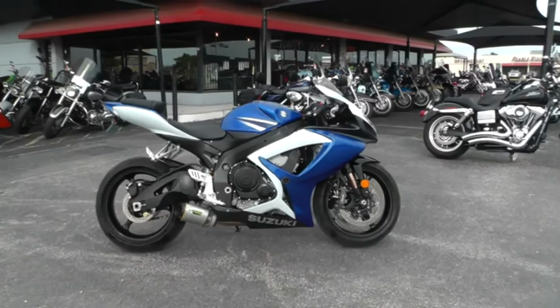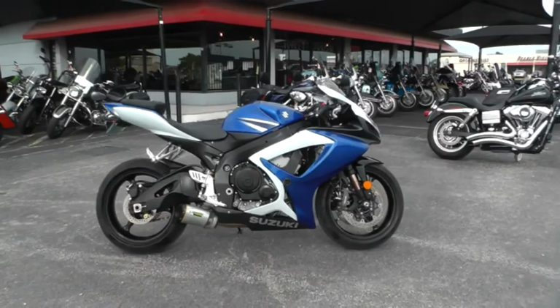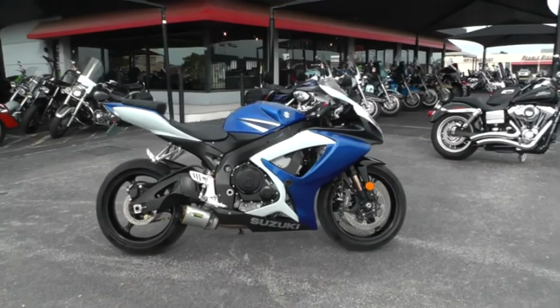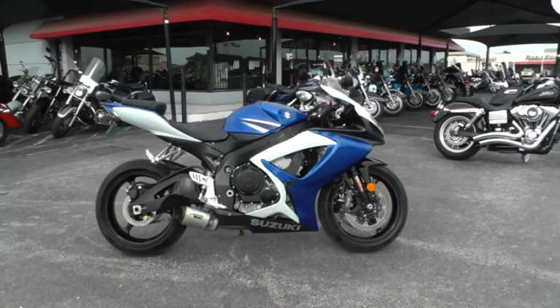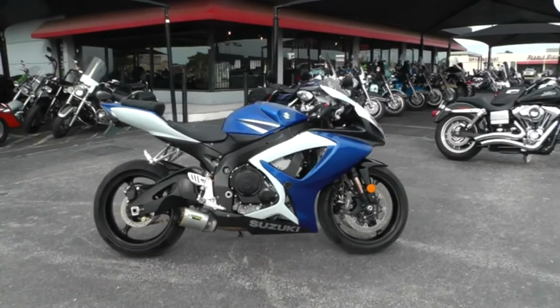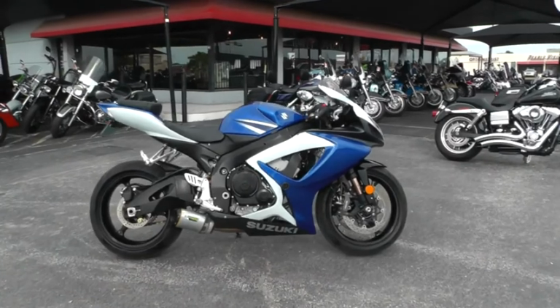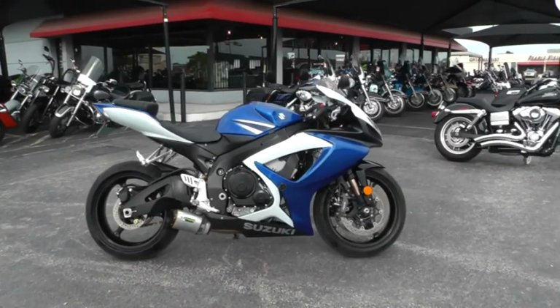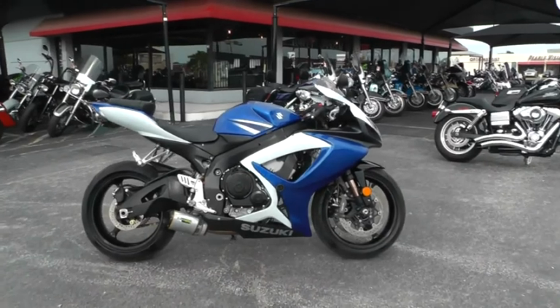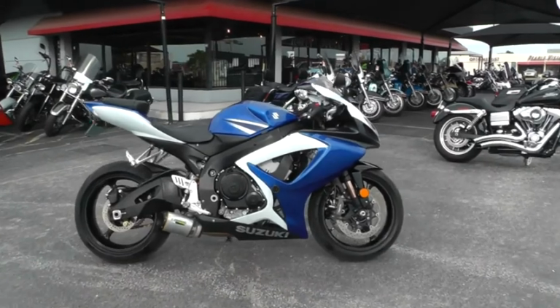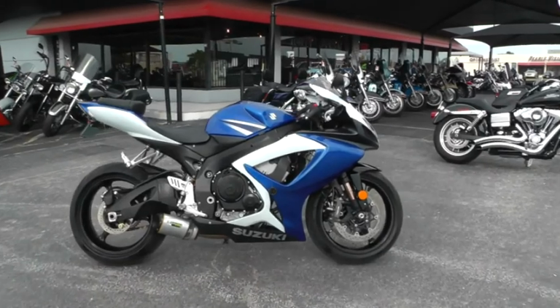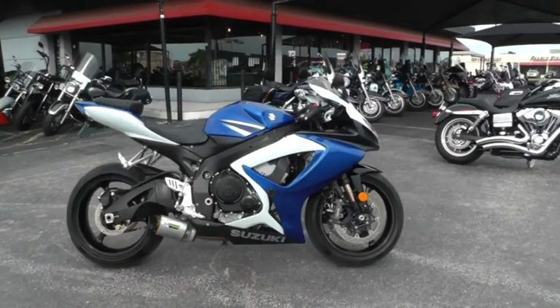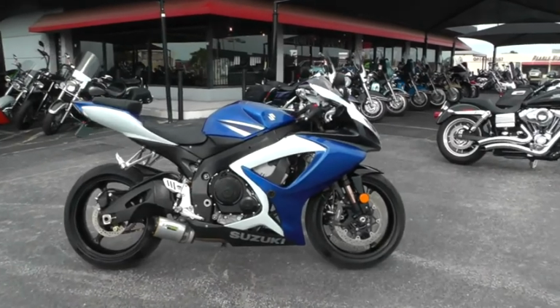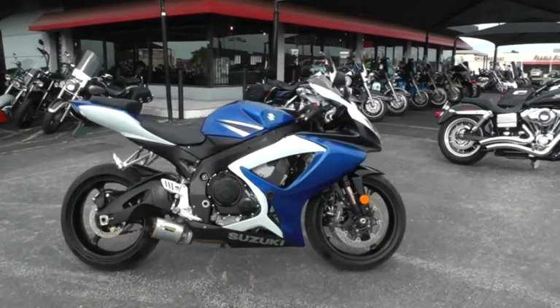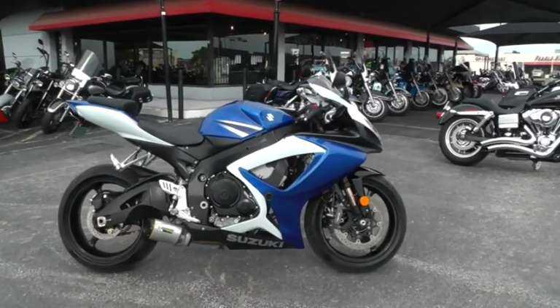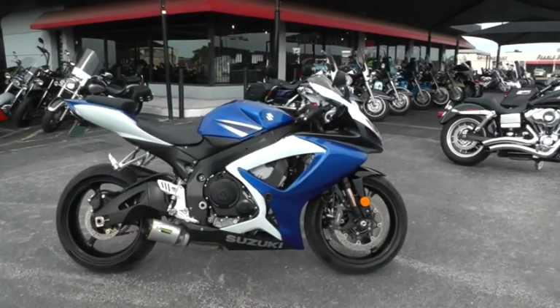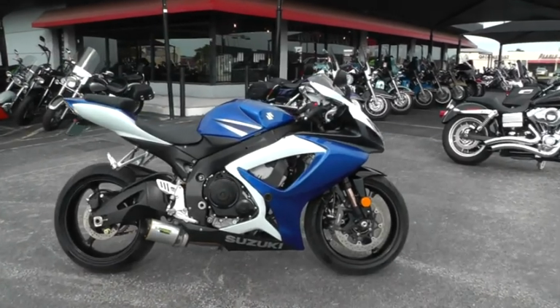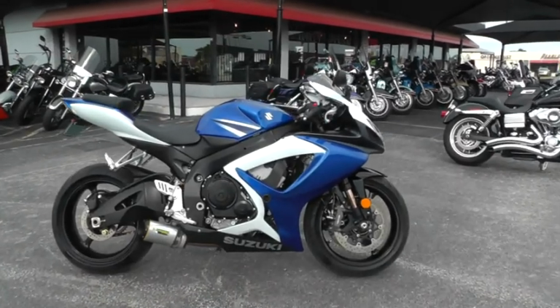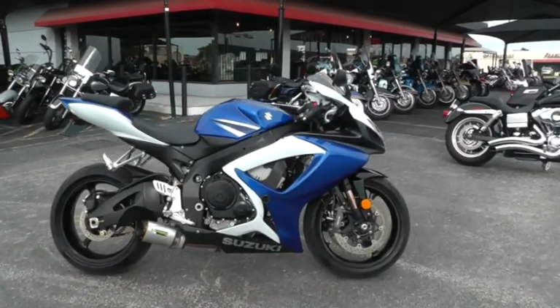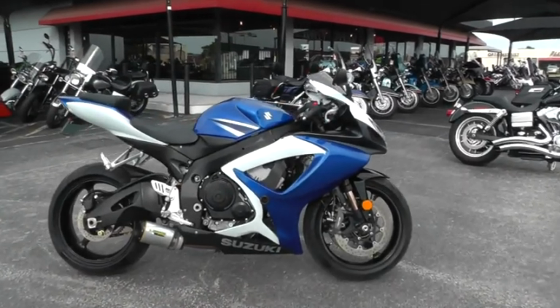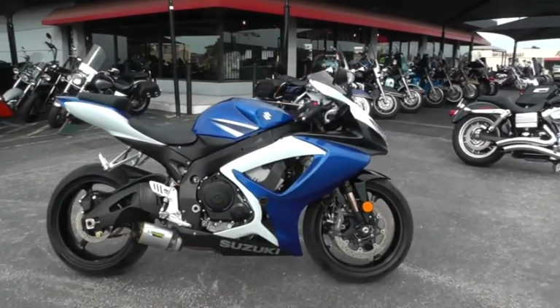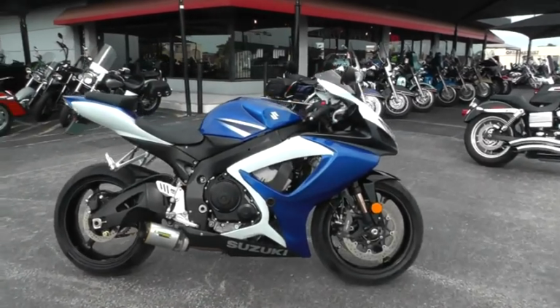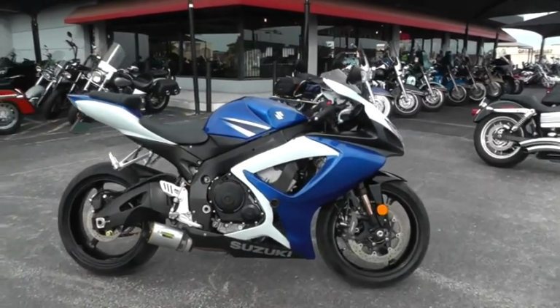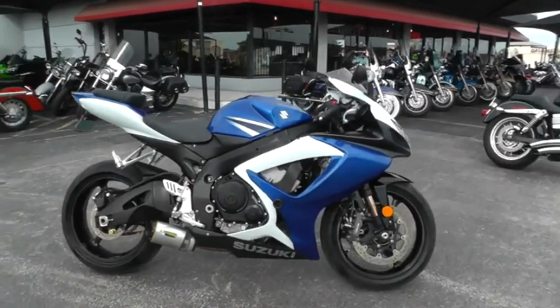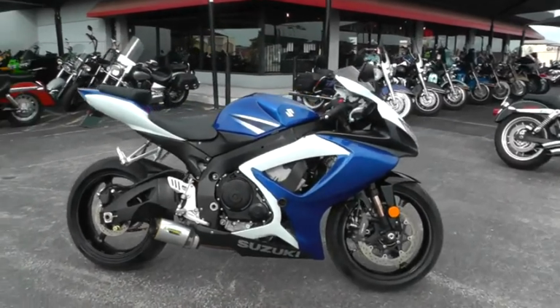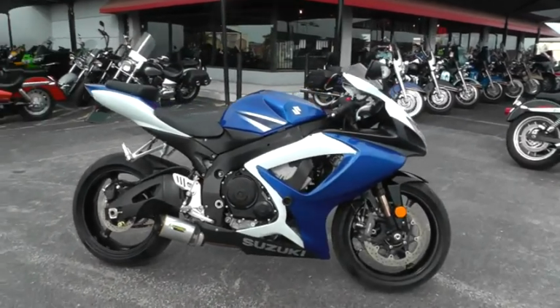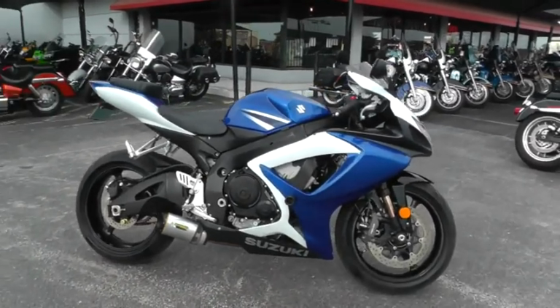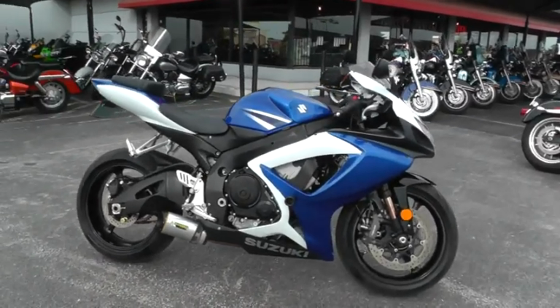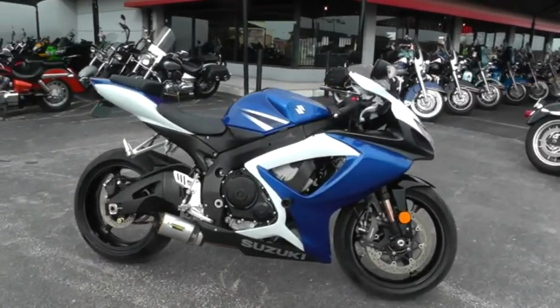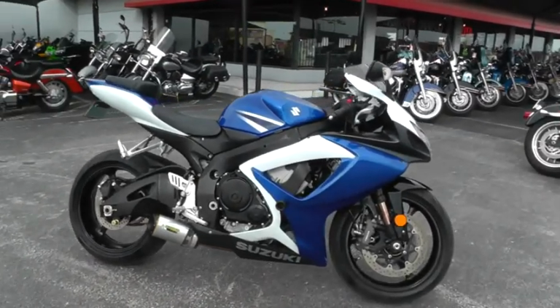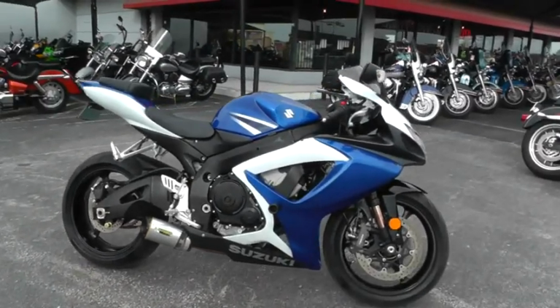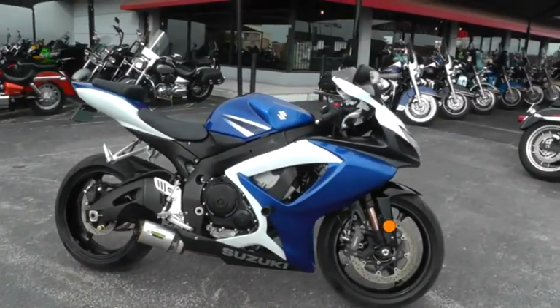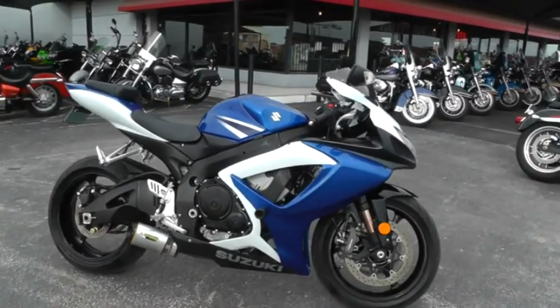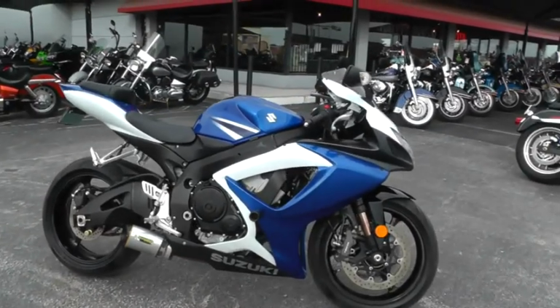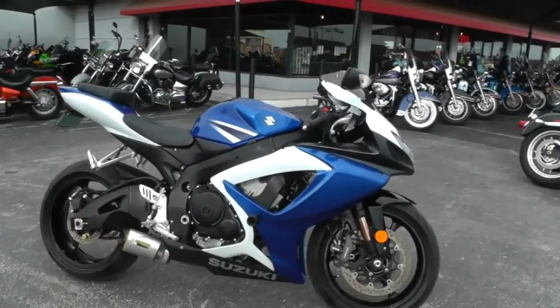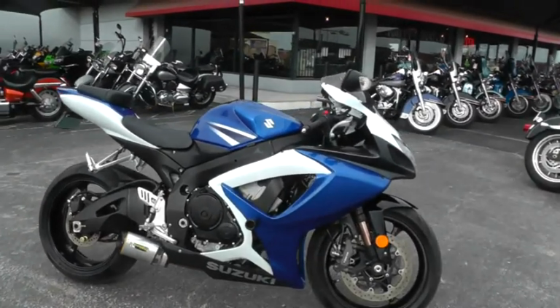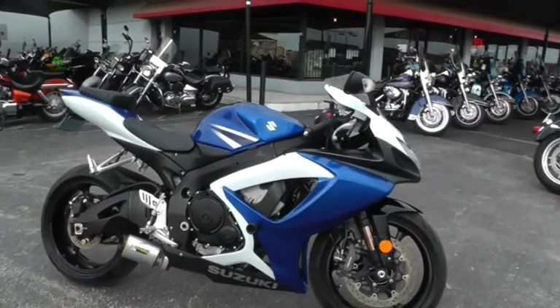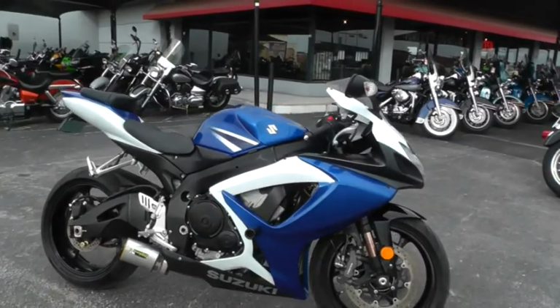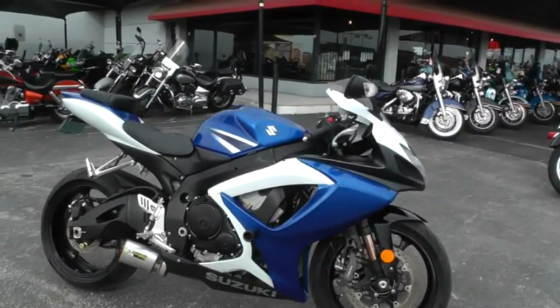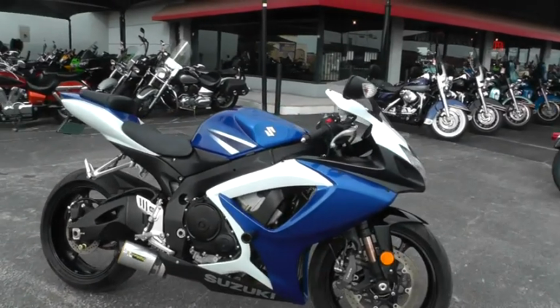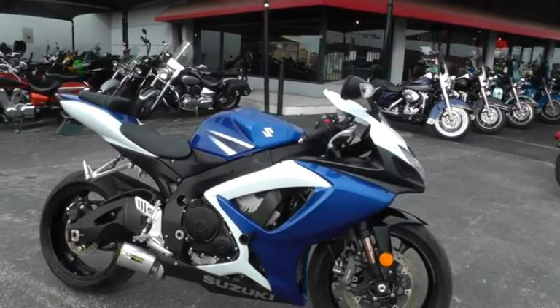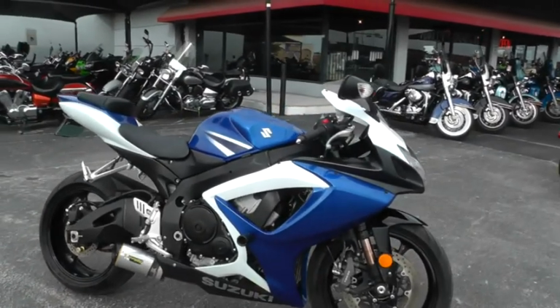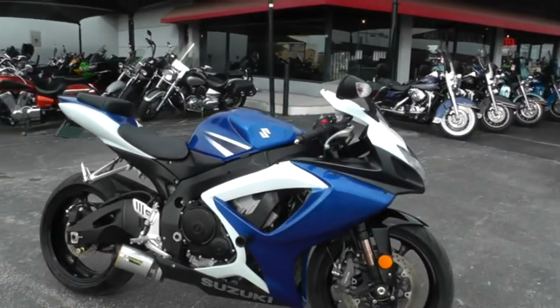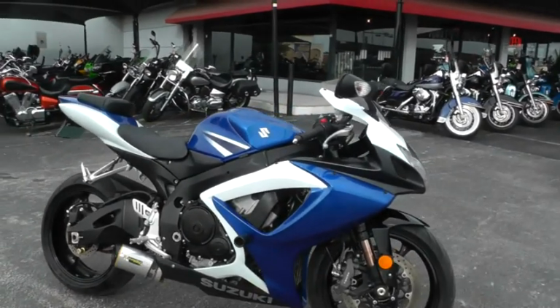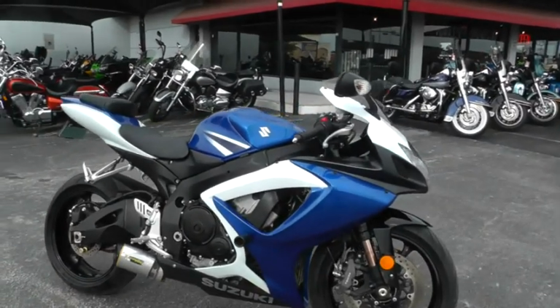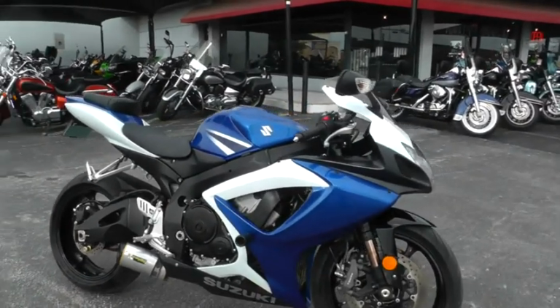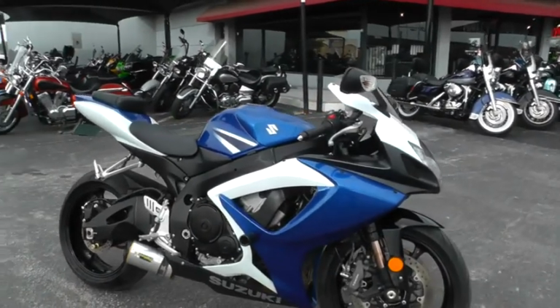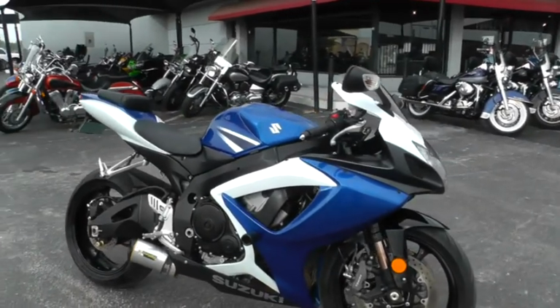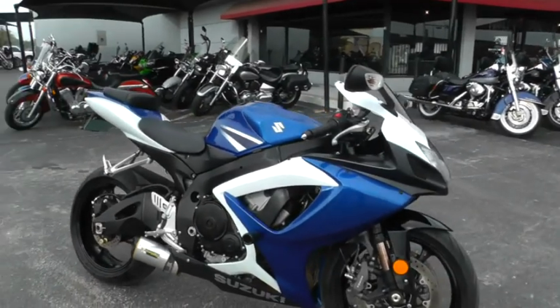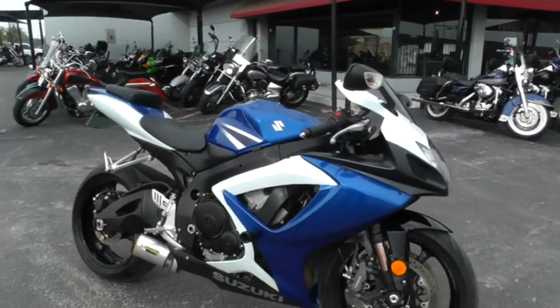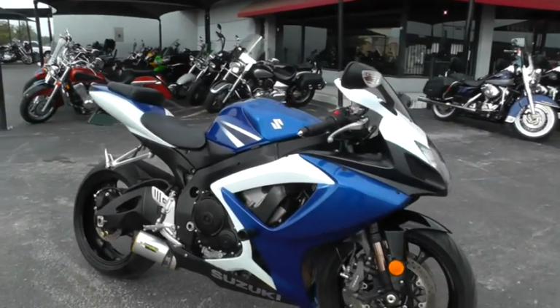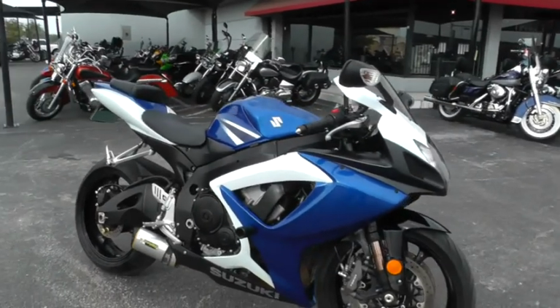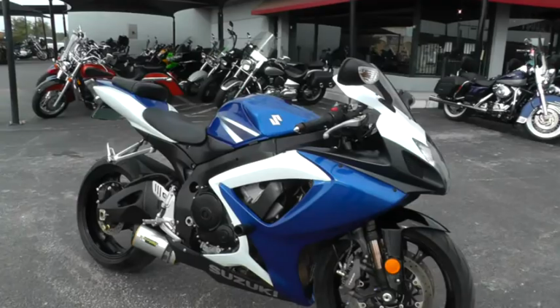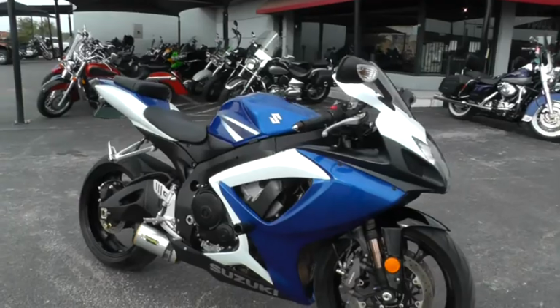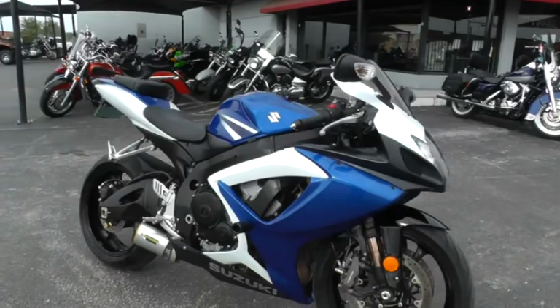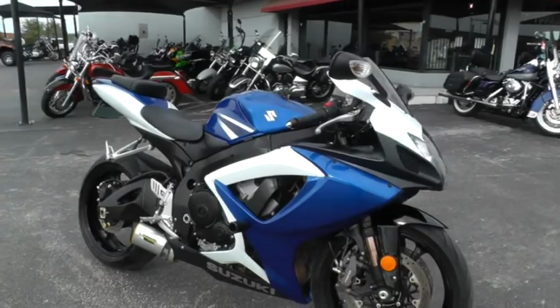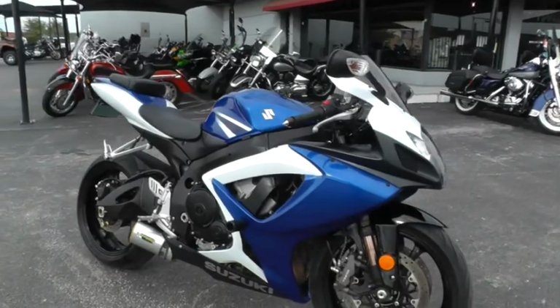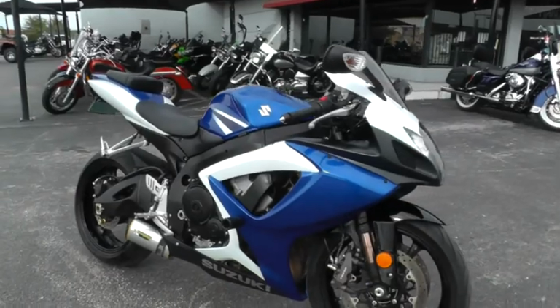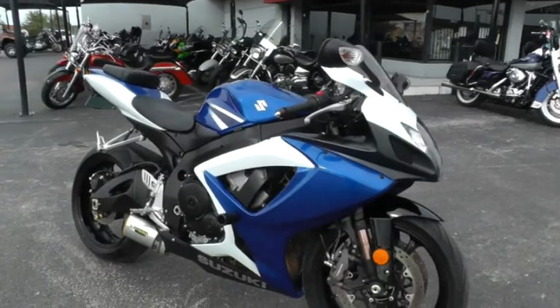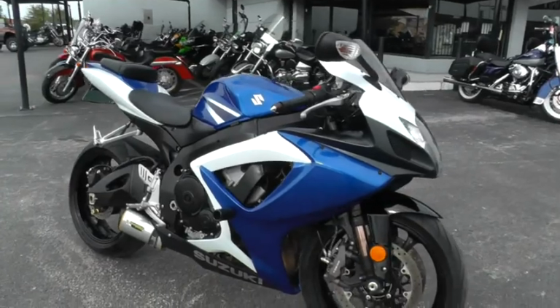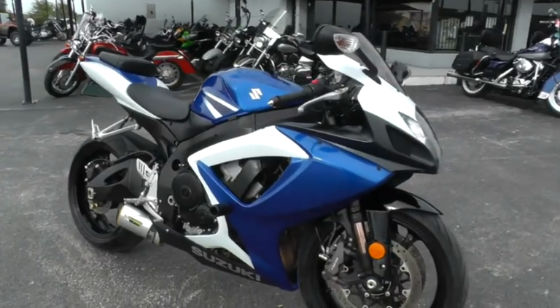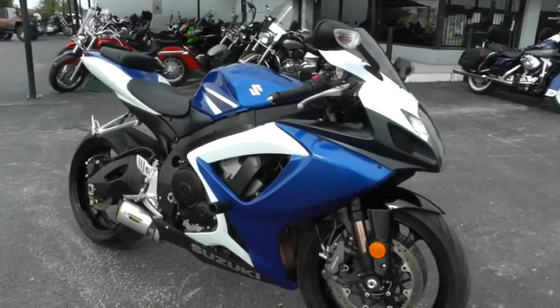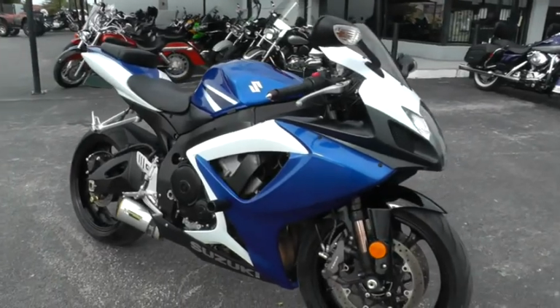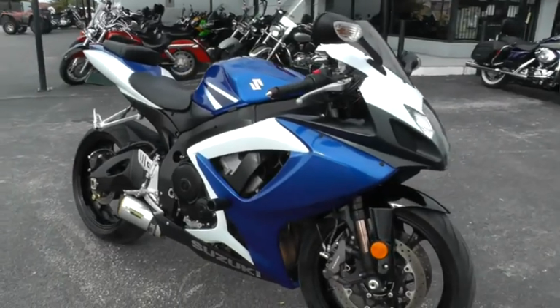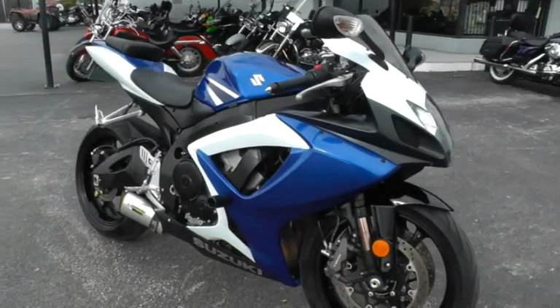This bike's got a 750cc liquid-cooled inline four-cylinder with a six-speed.